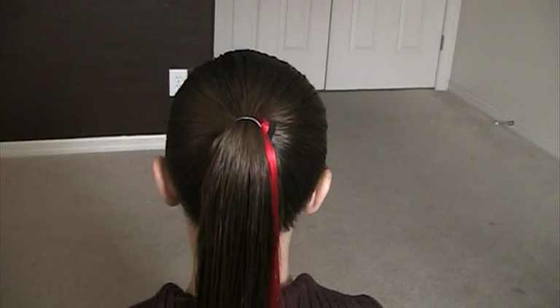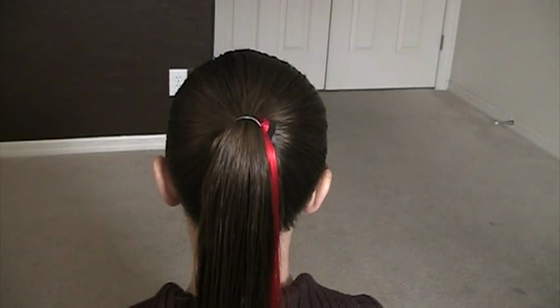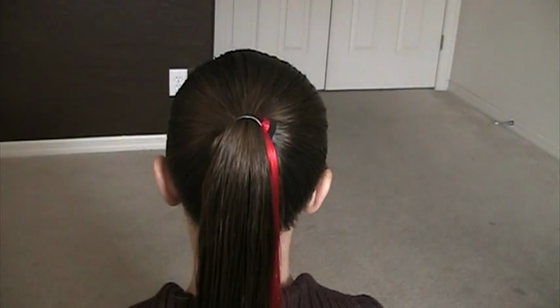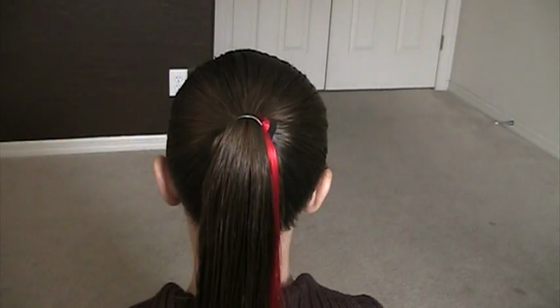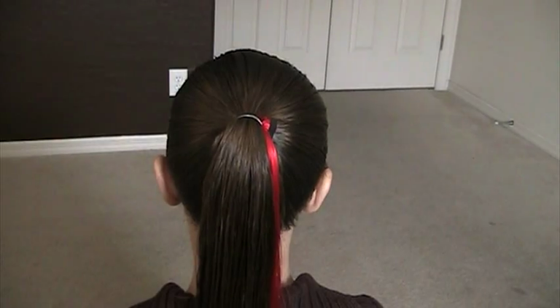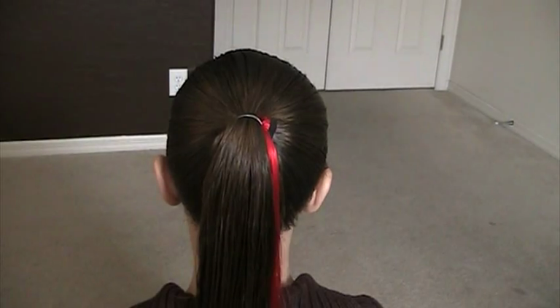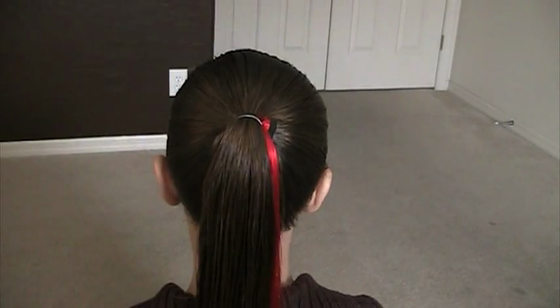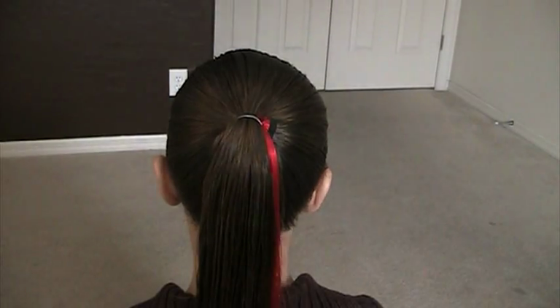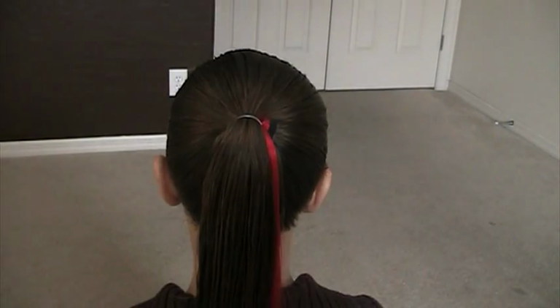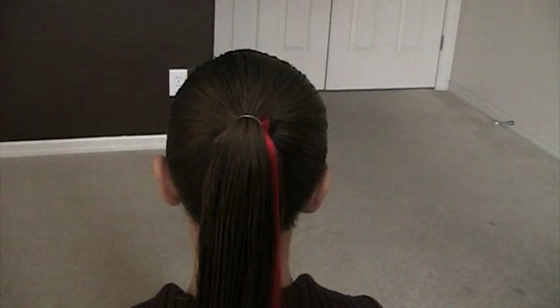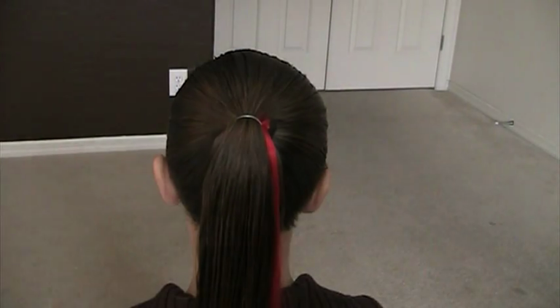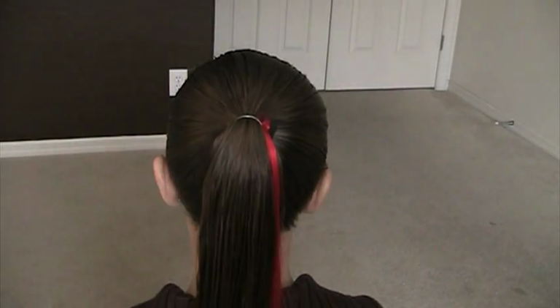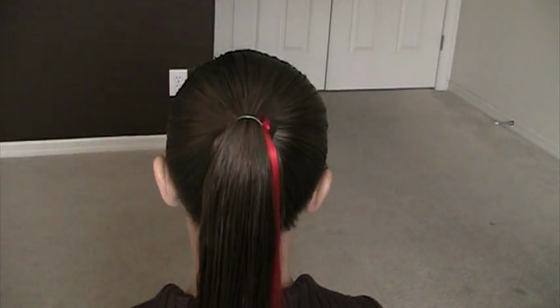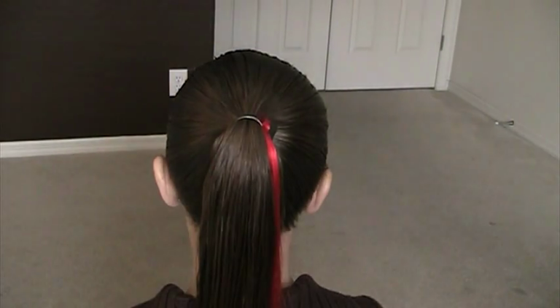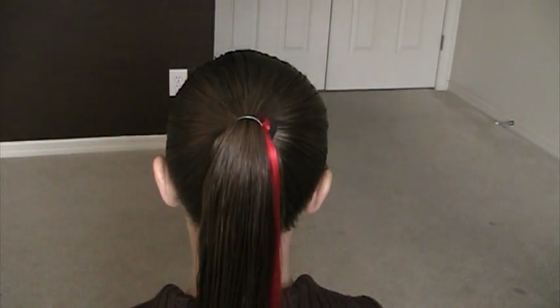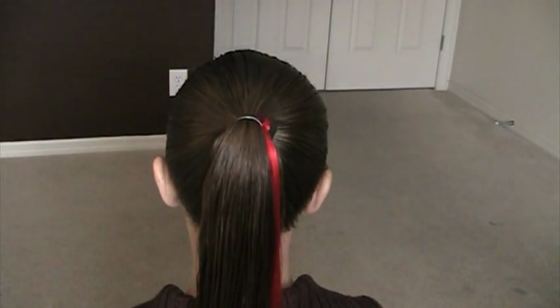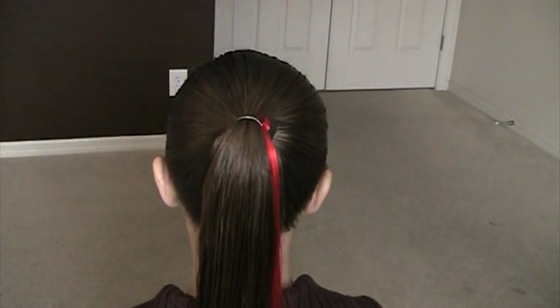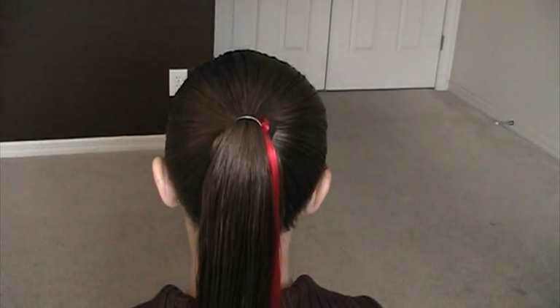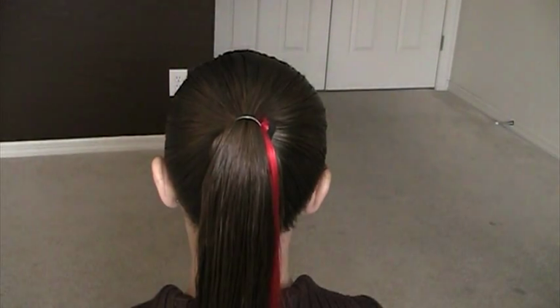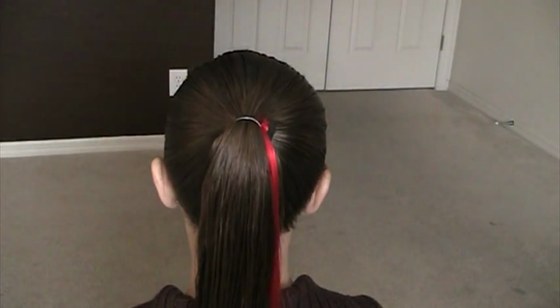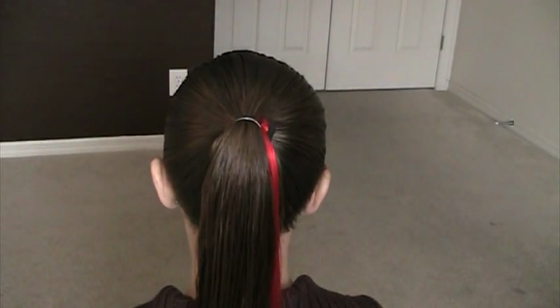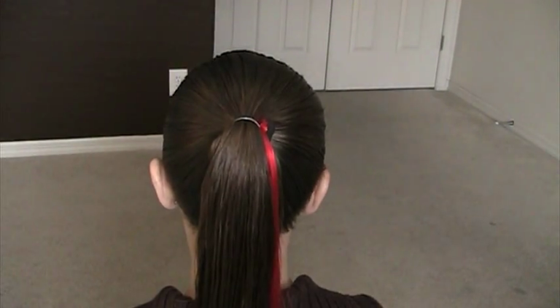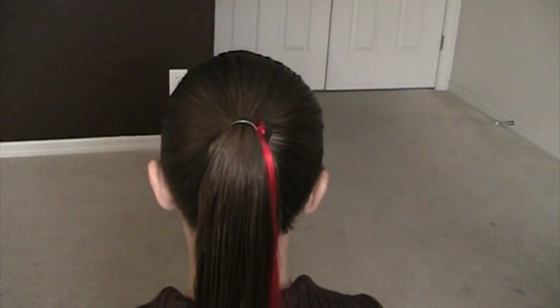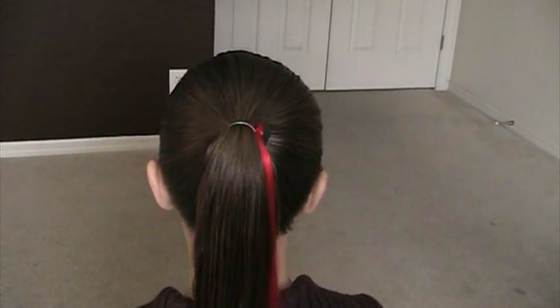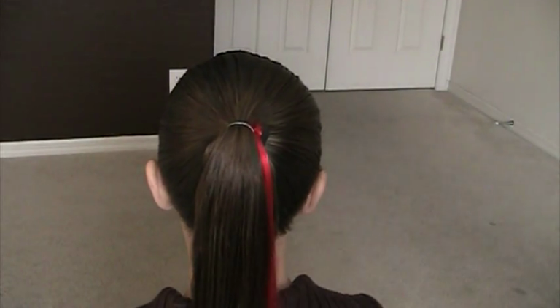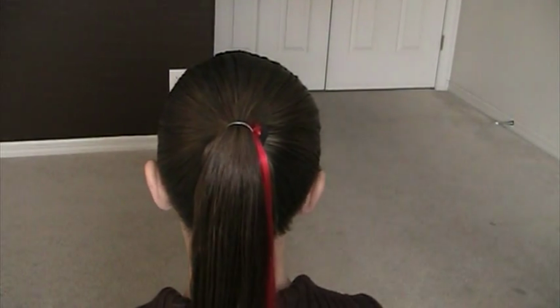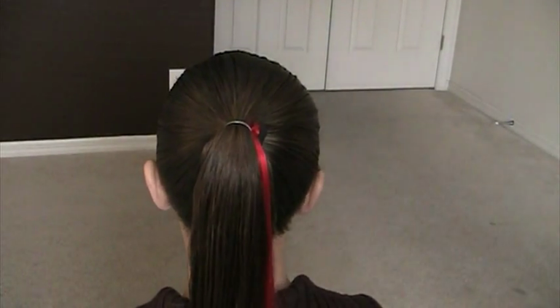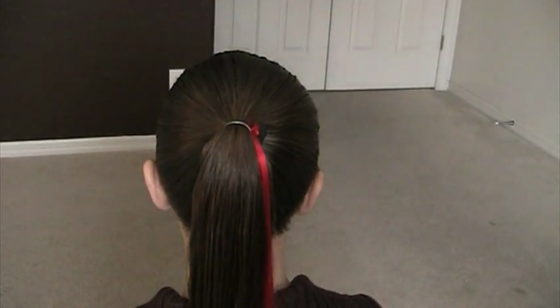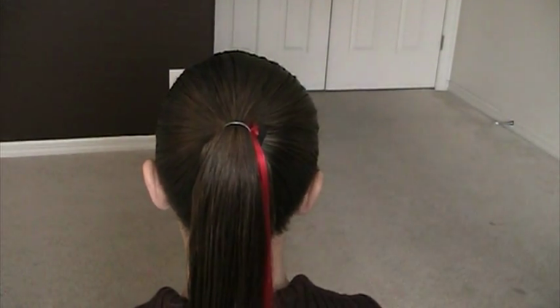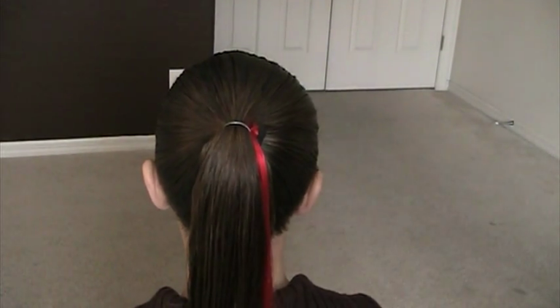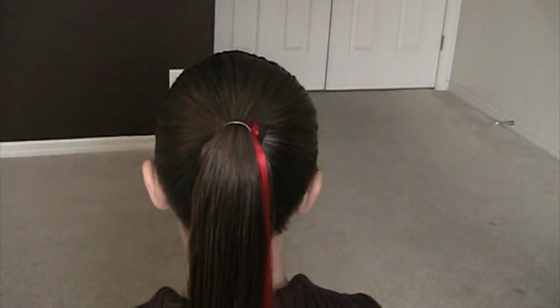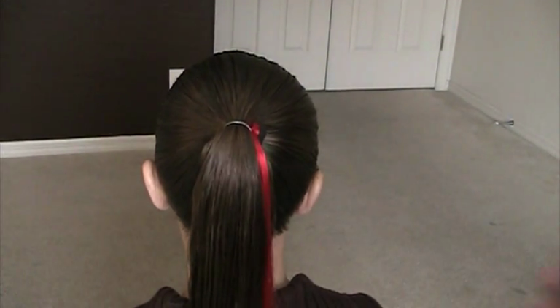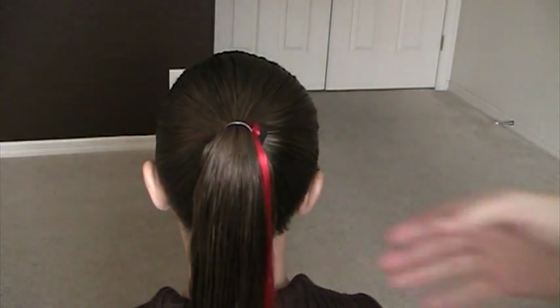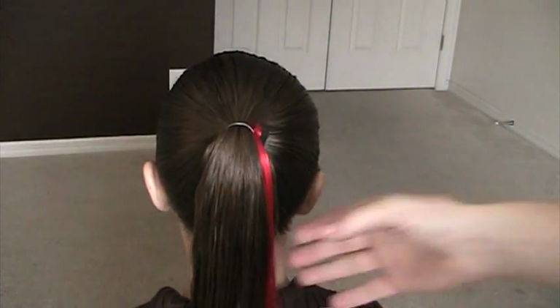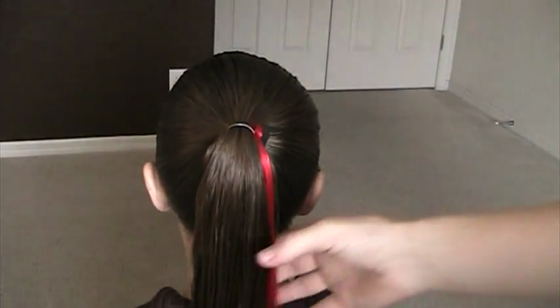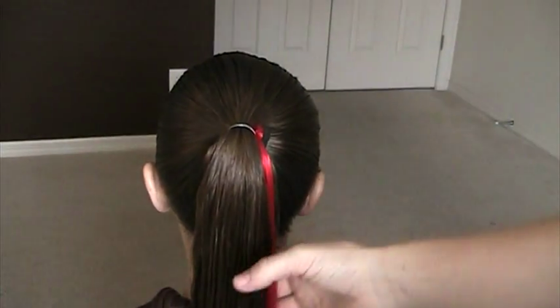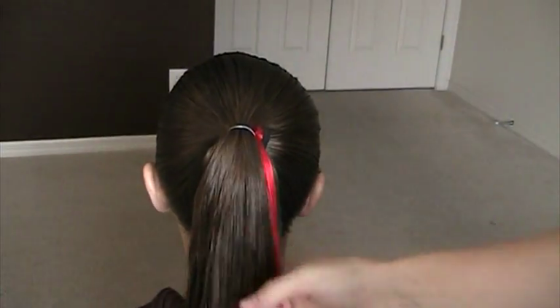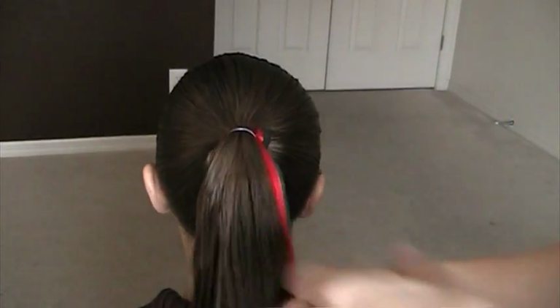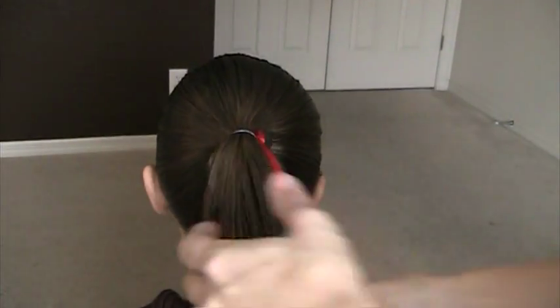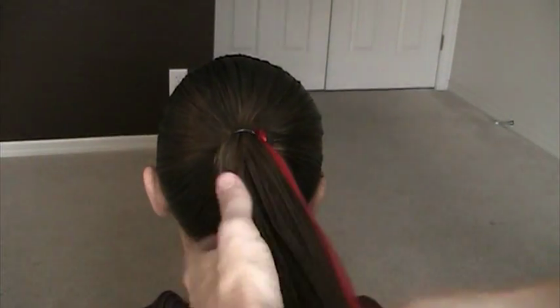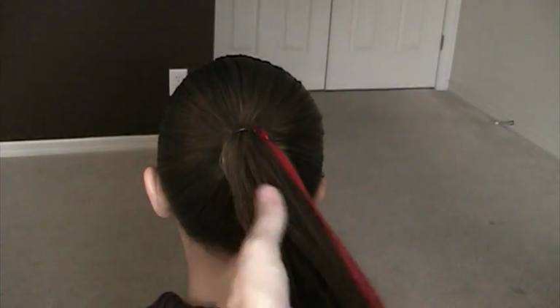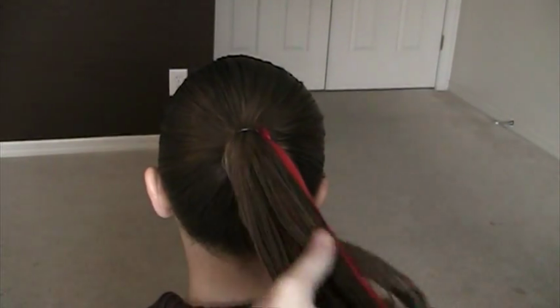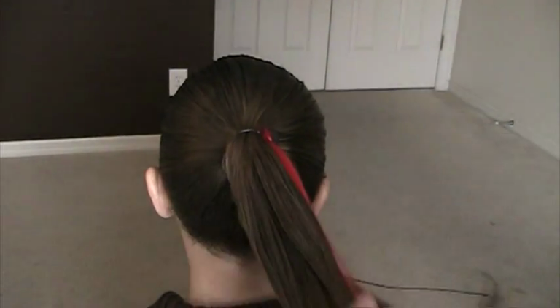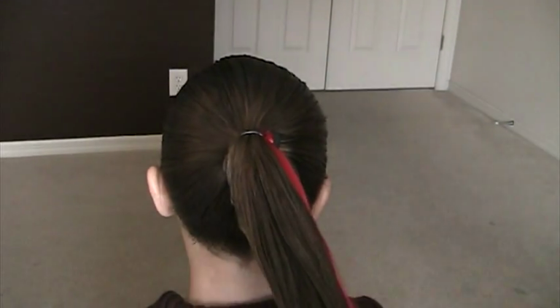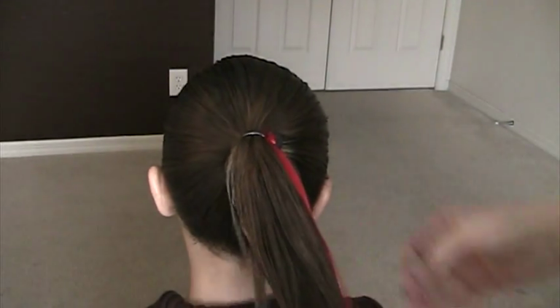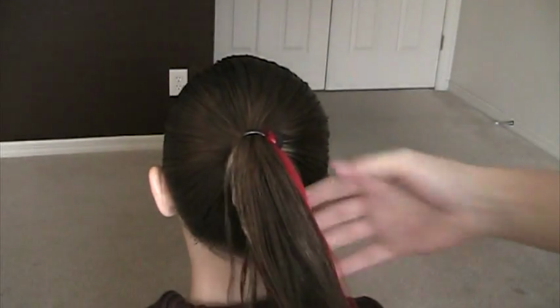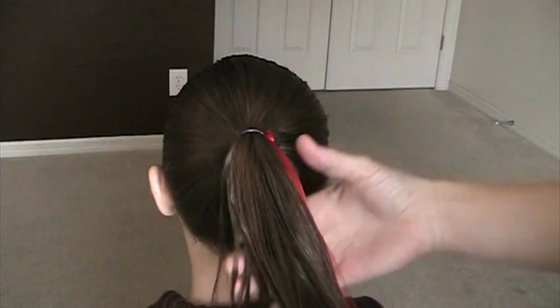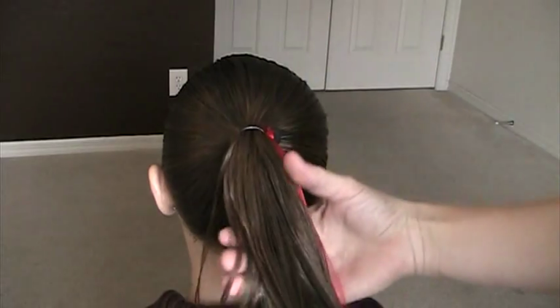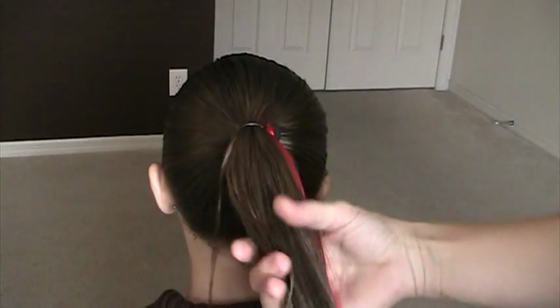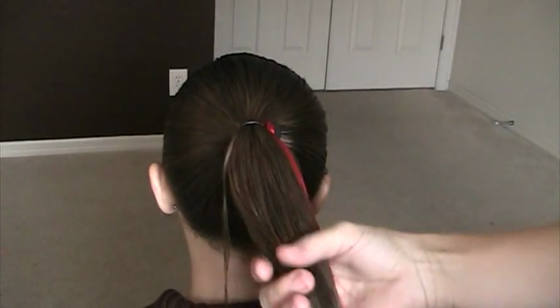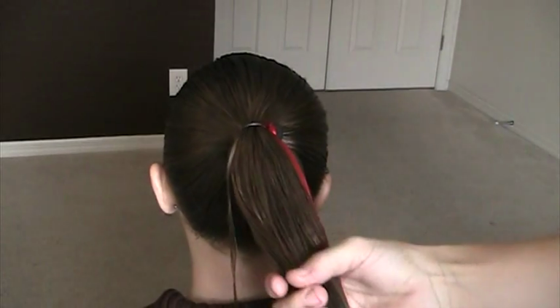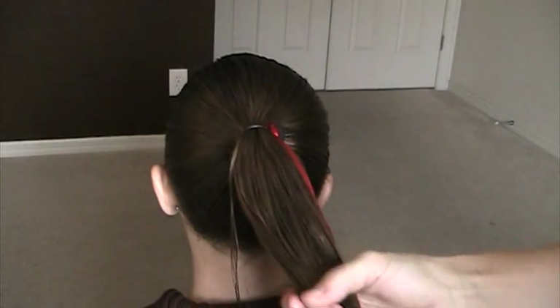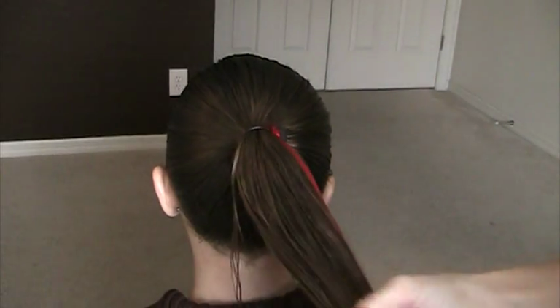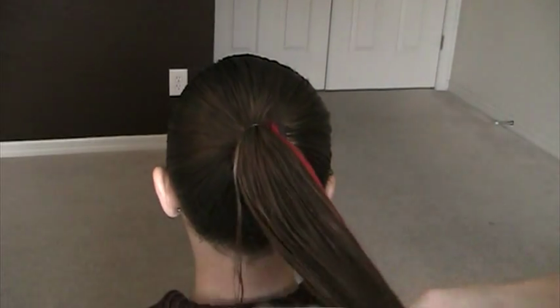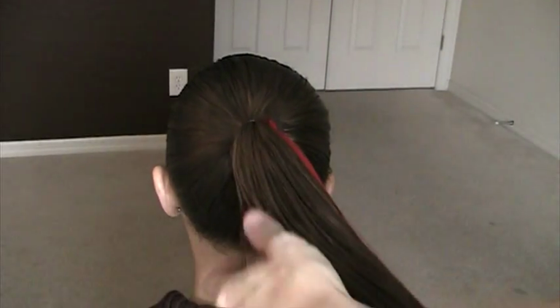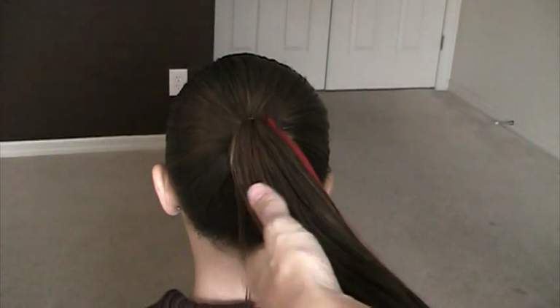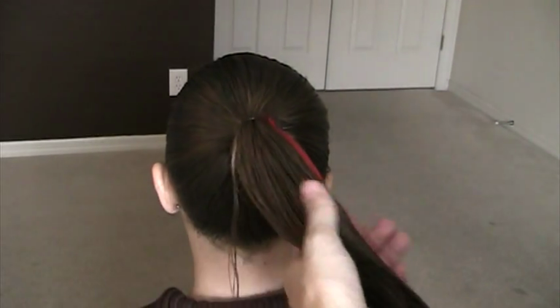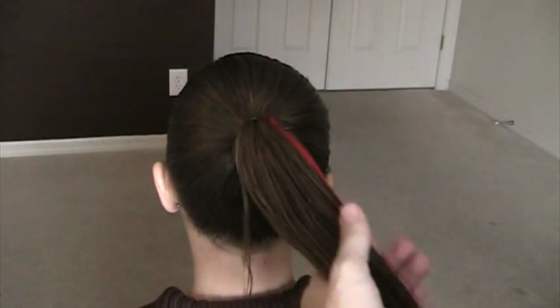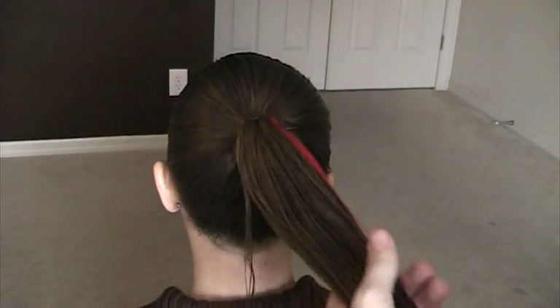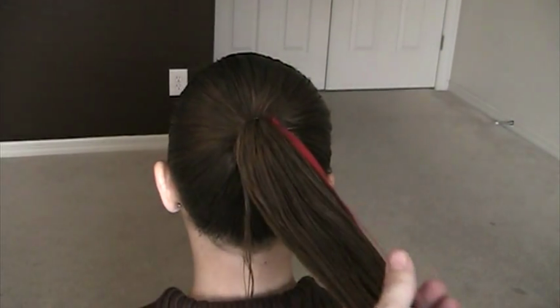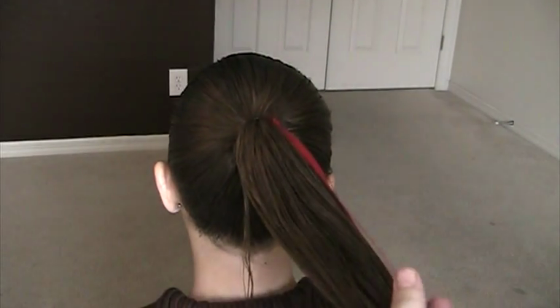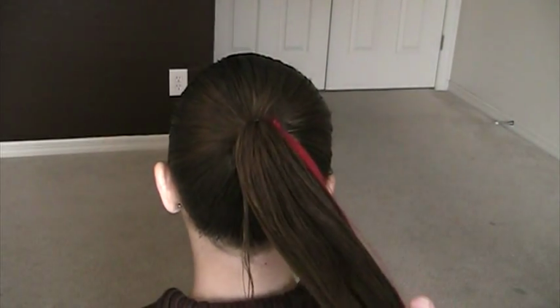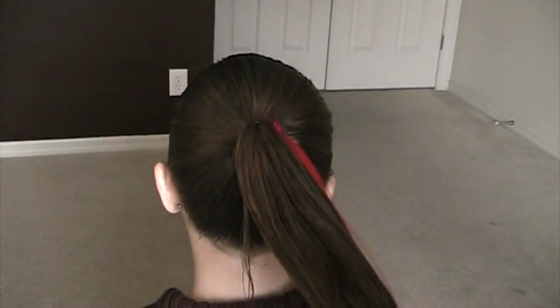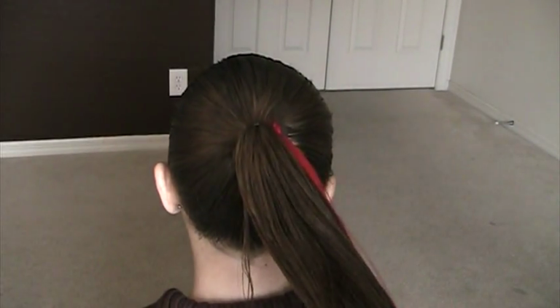Hi, we're going to be demonstrating some of our holiday hairstyles that we've done and the first one we're going to show you is the ornament.